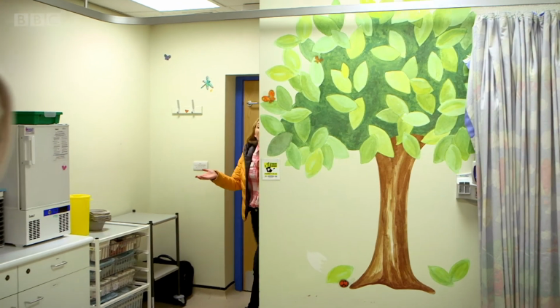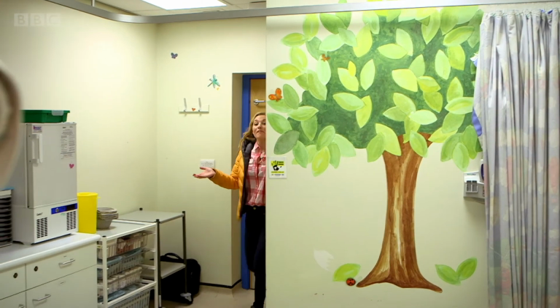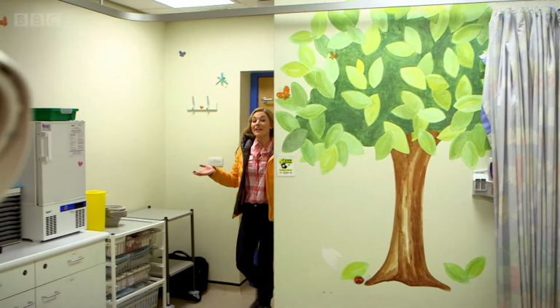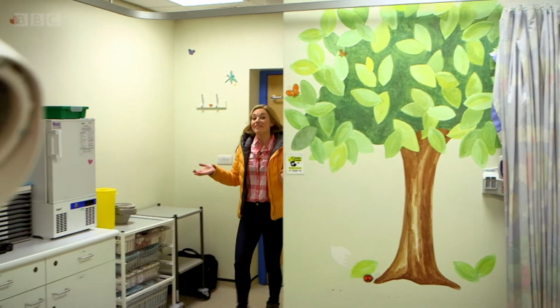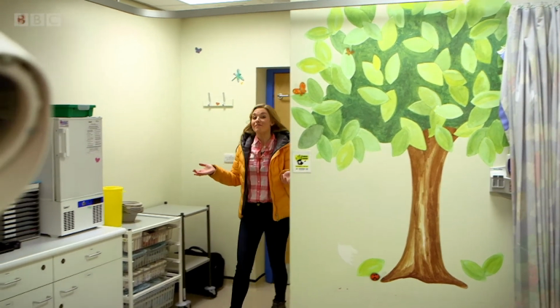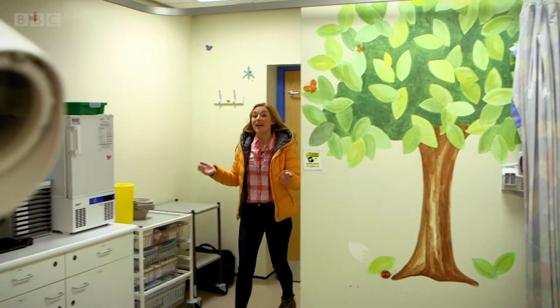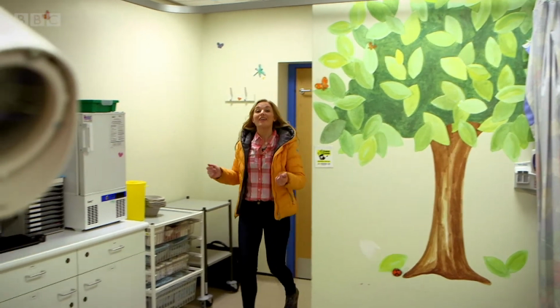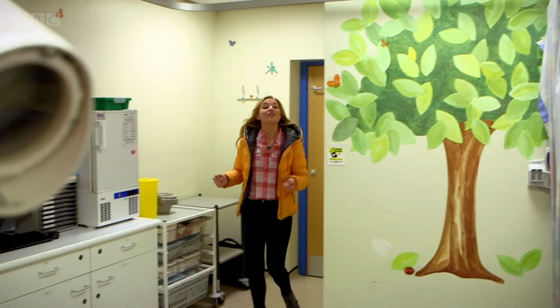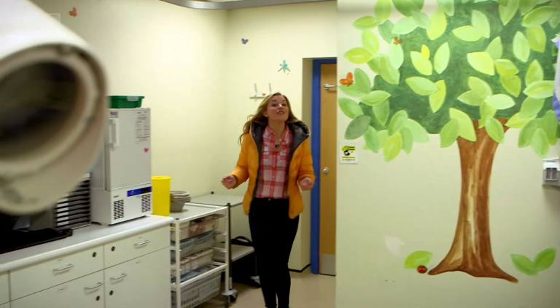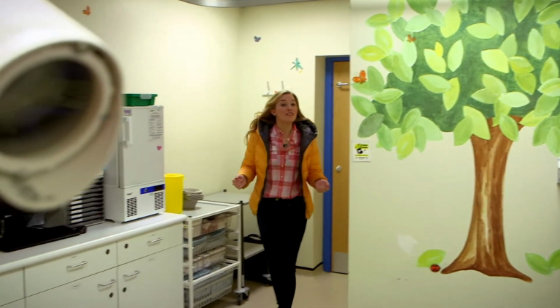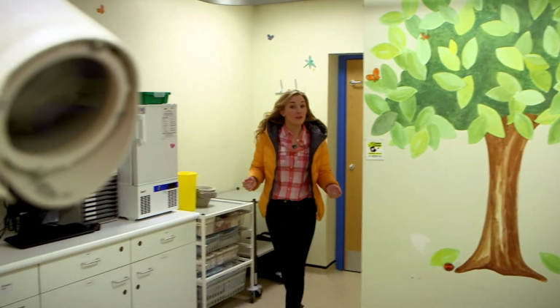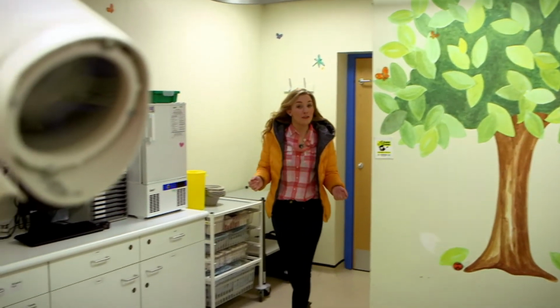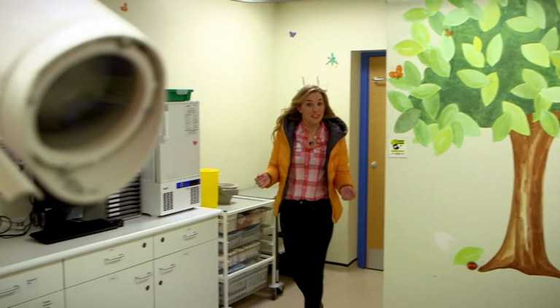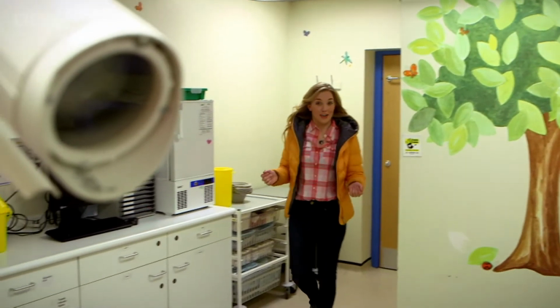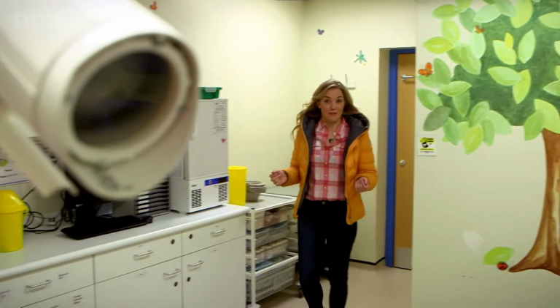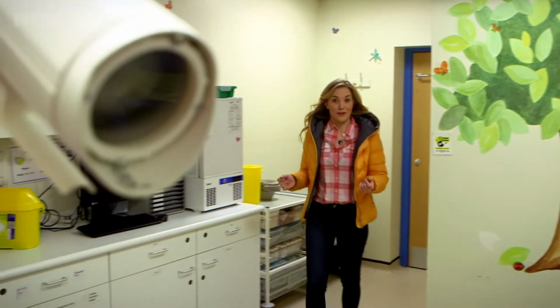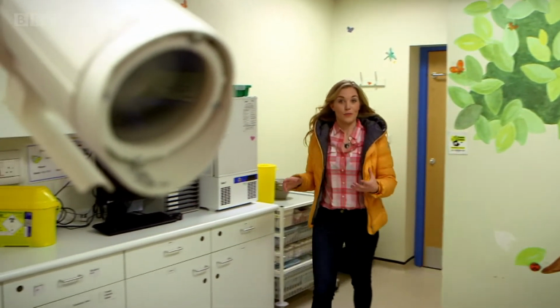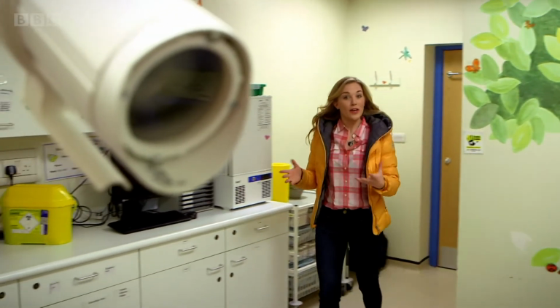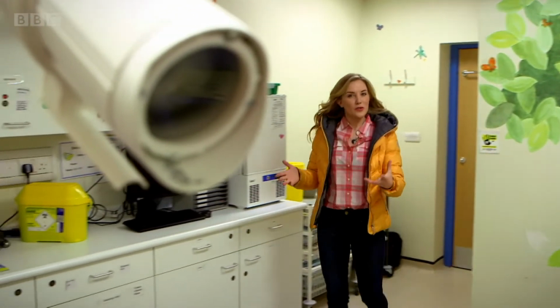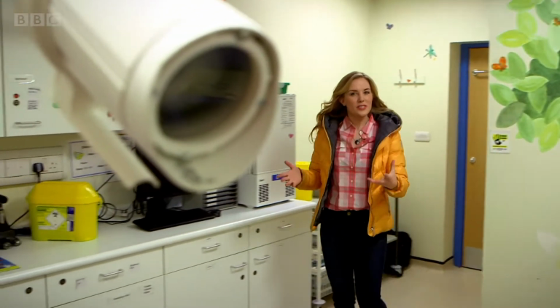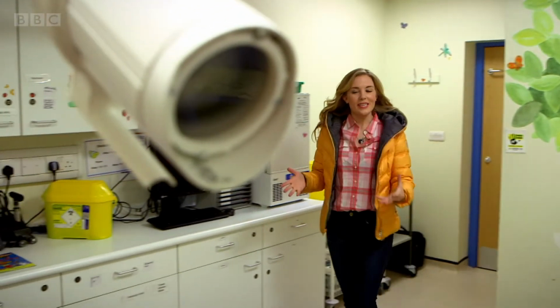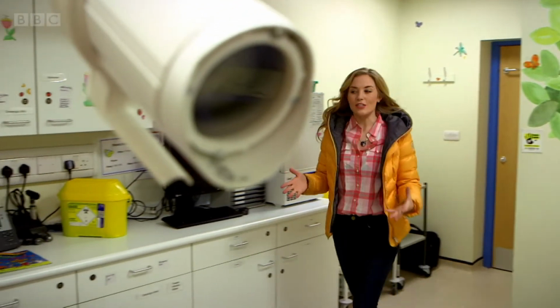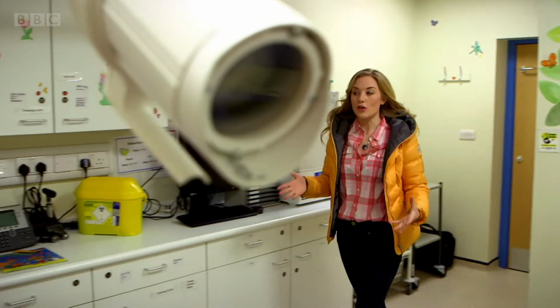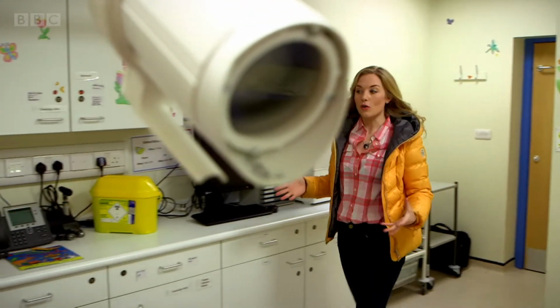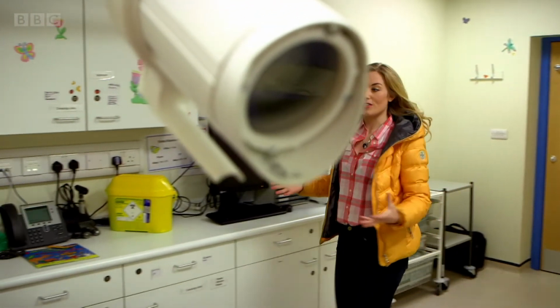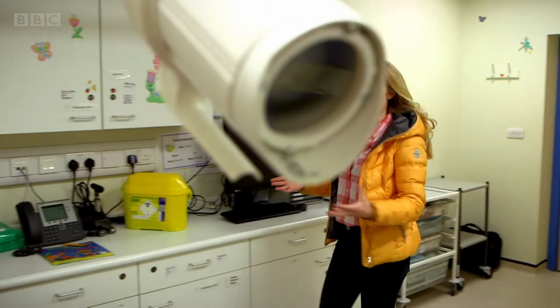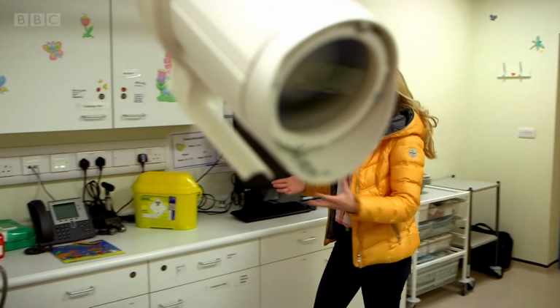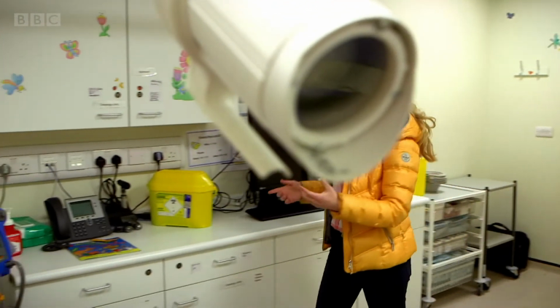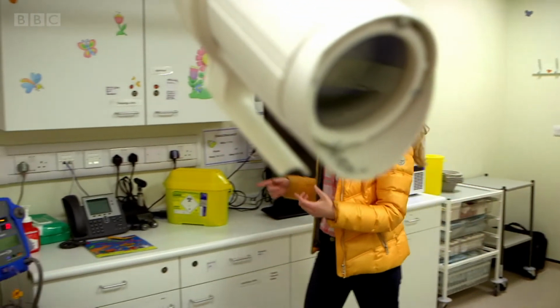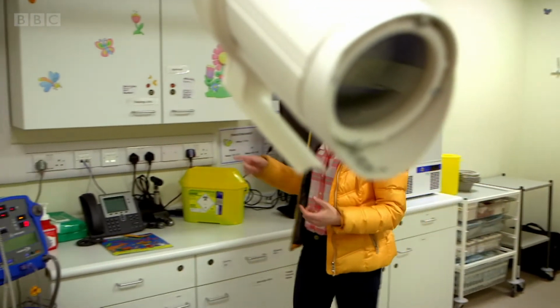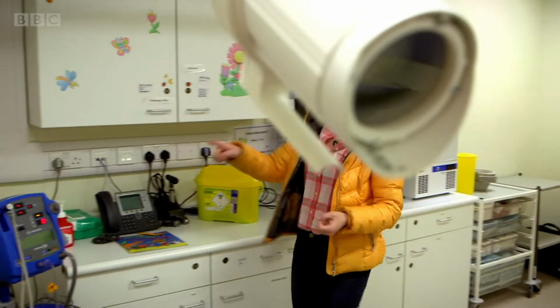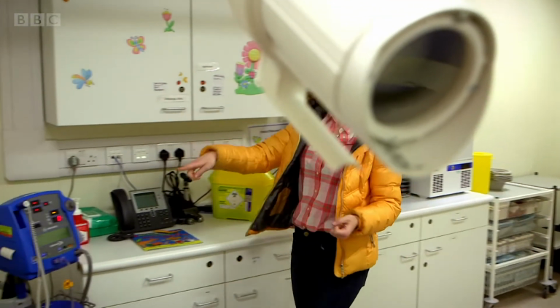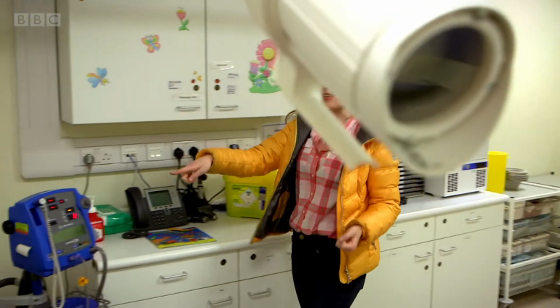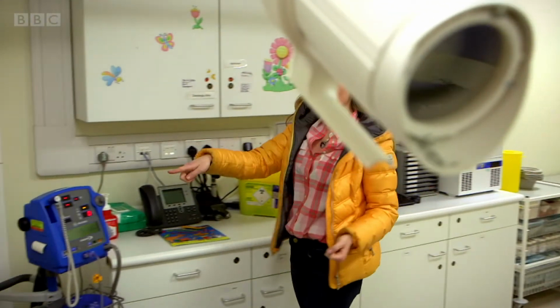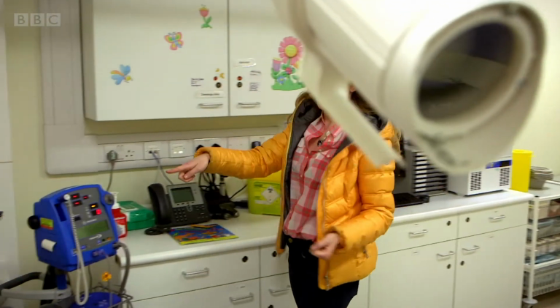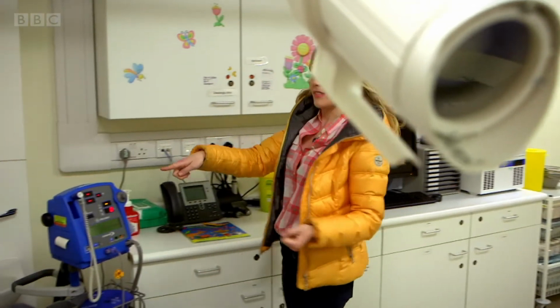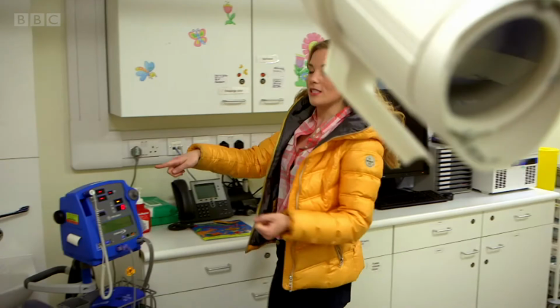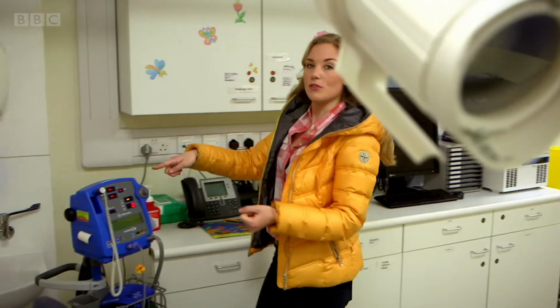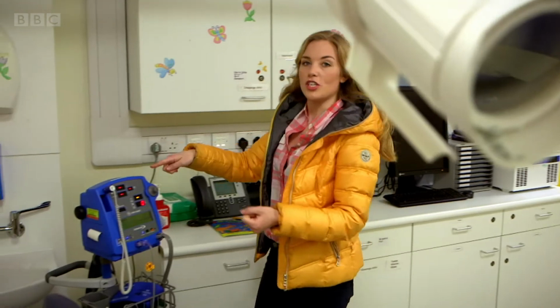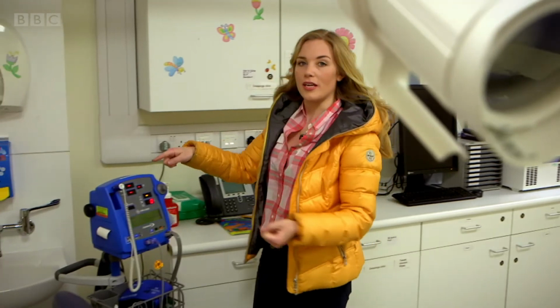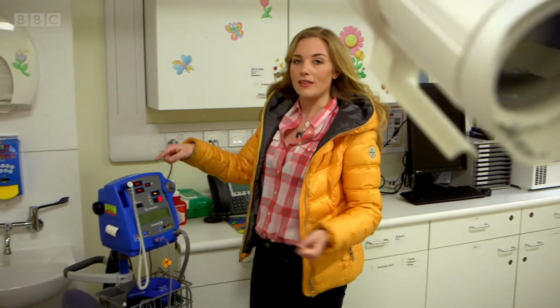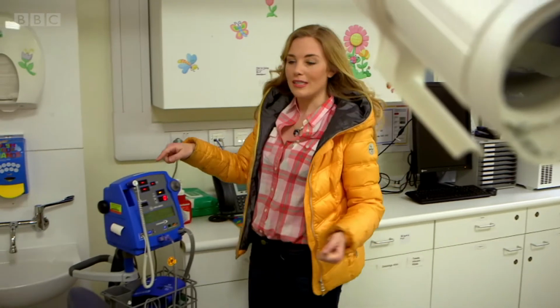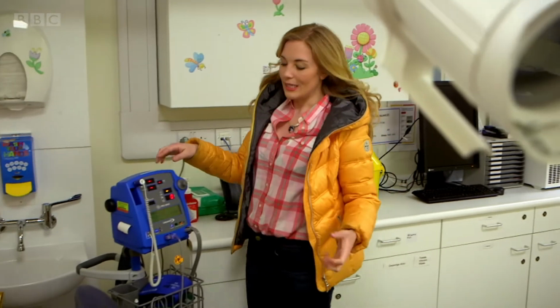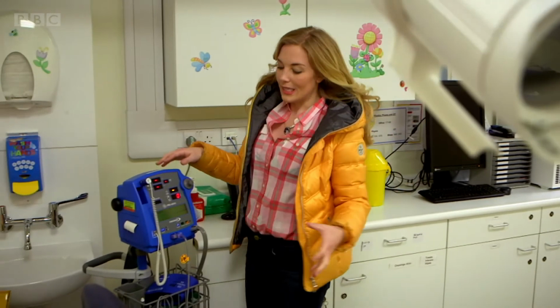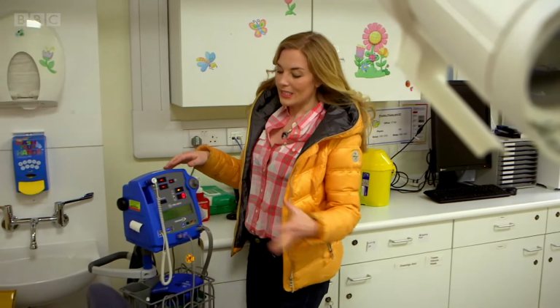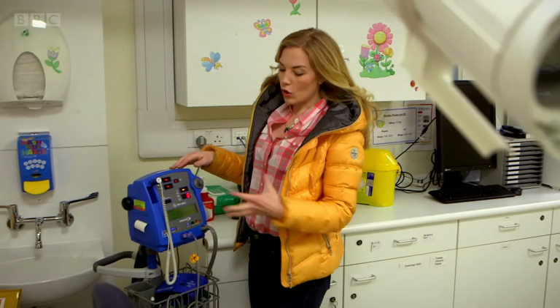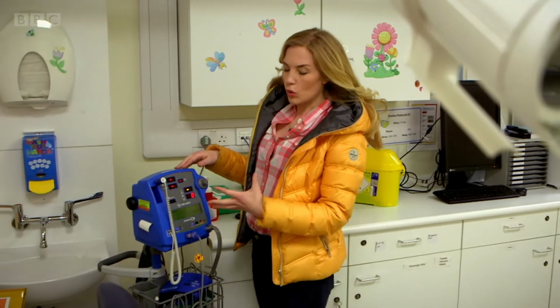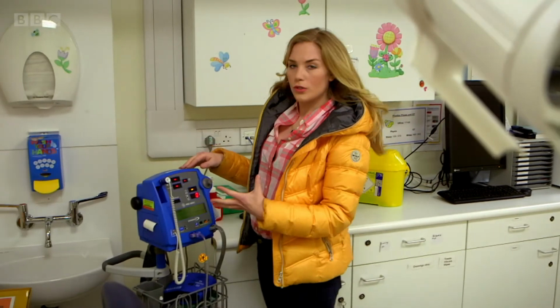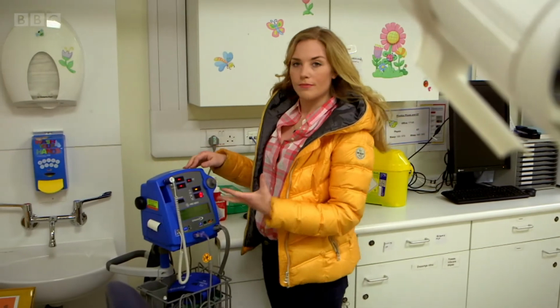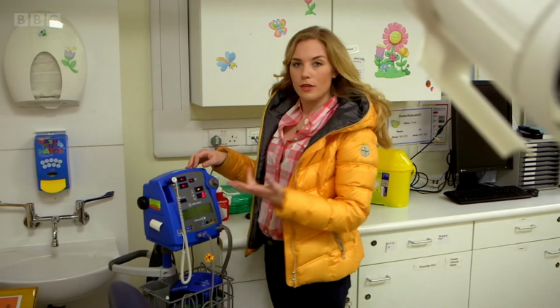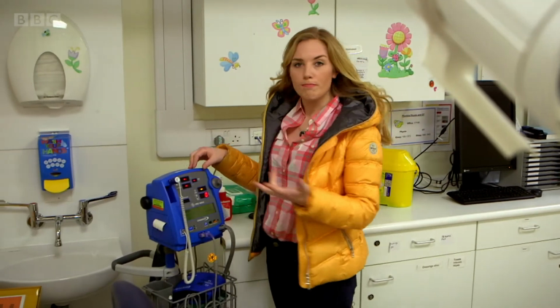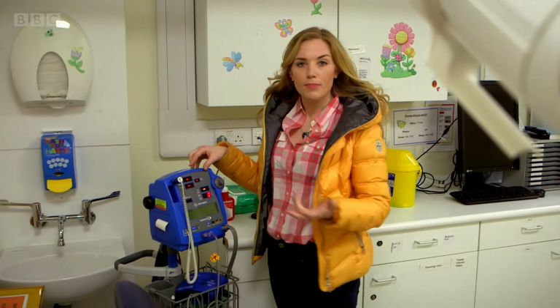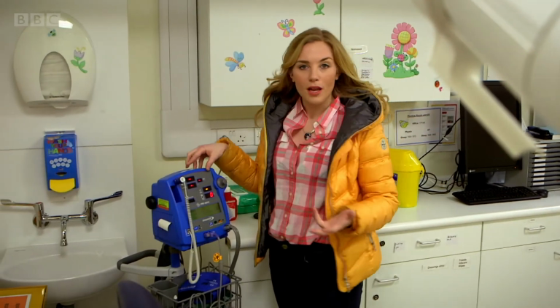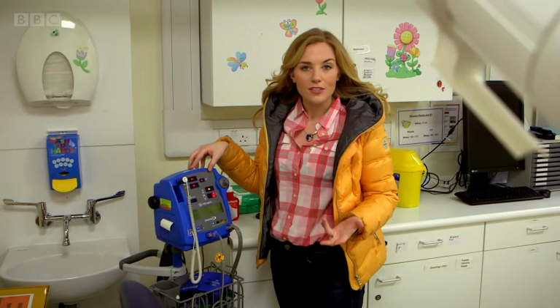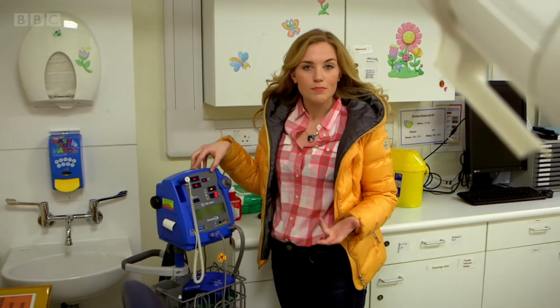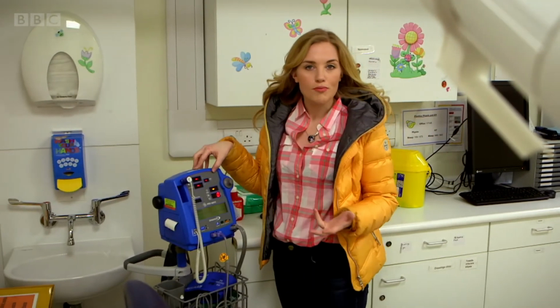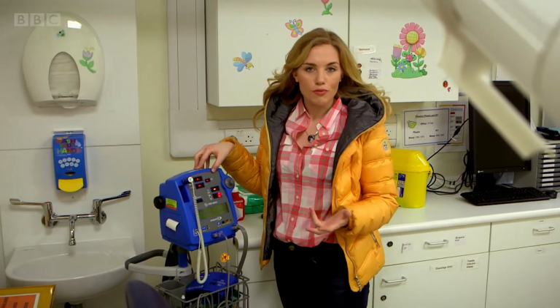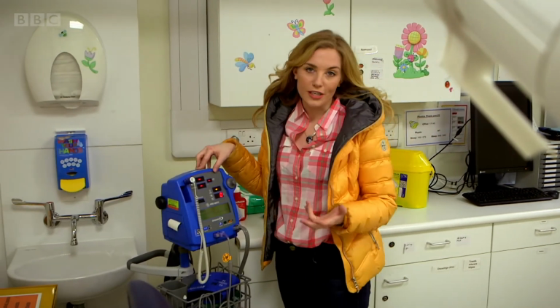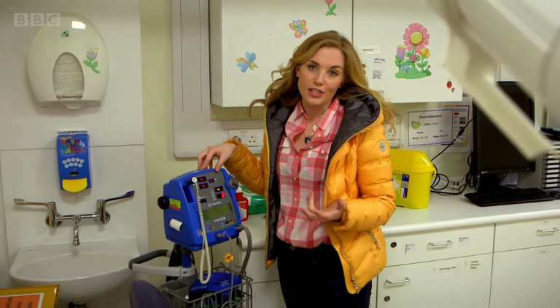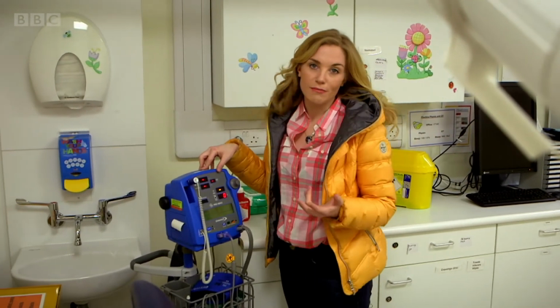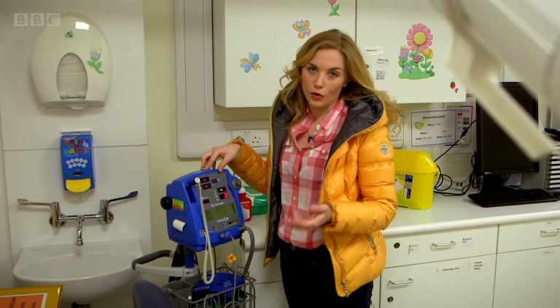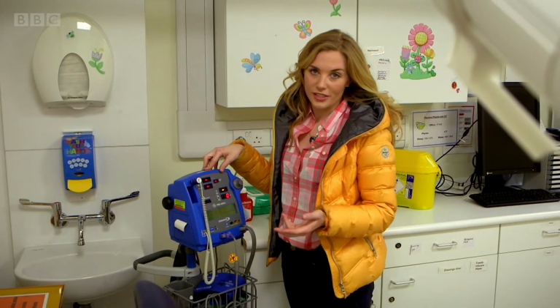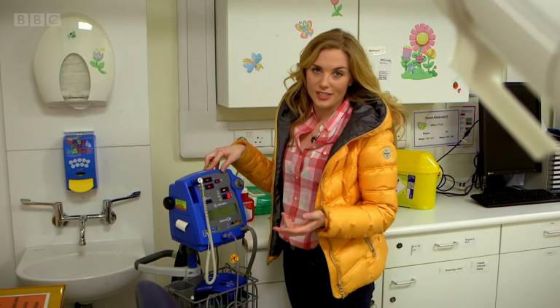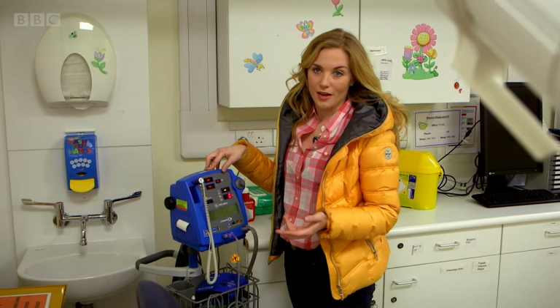We're in a consulting room where you see a doctor, and this is the machine. It's called a blood pressure monitor.